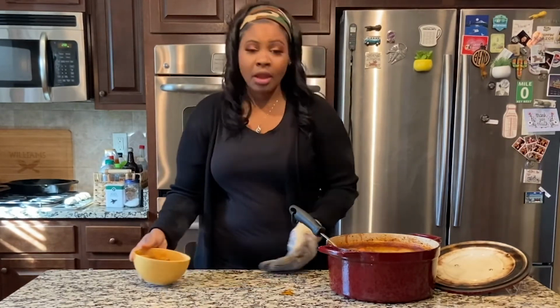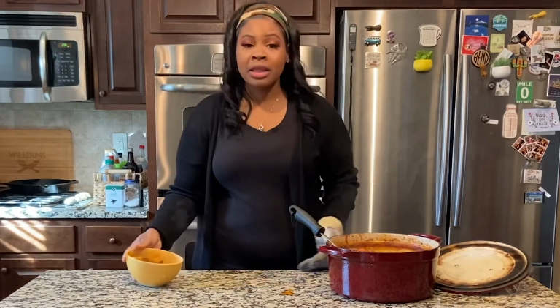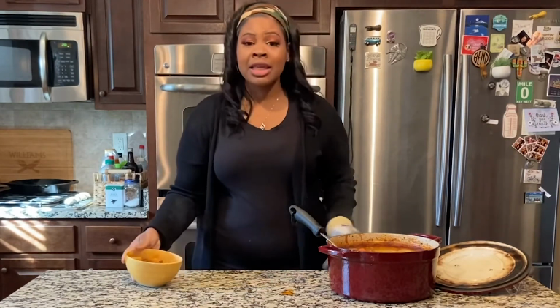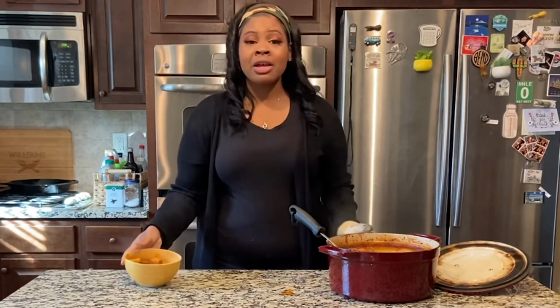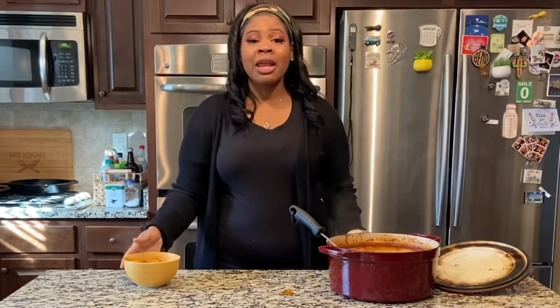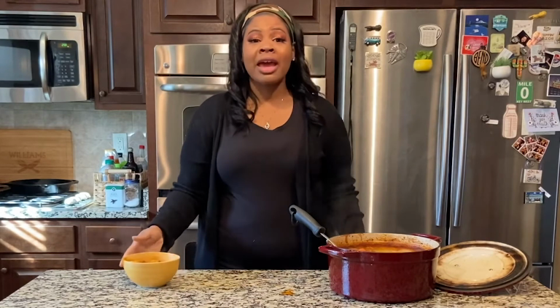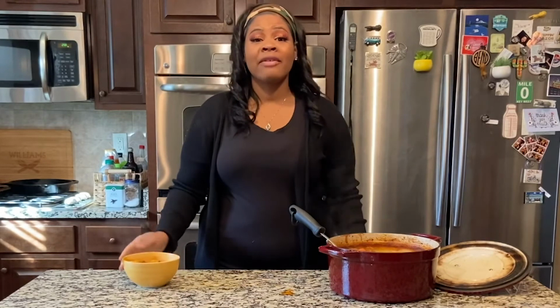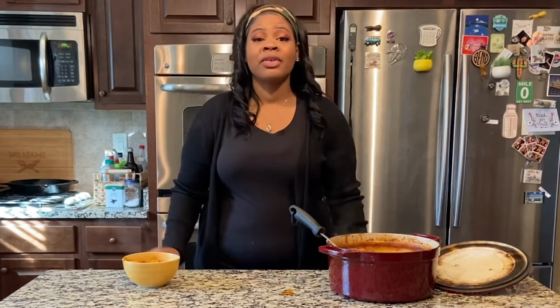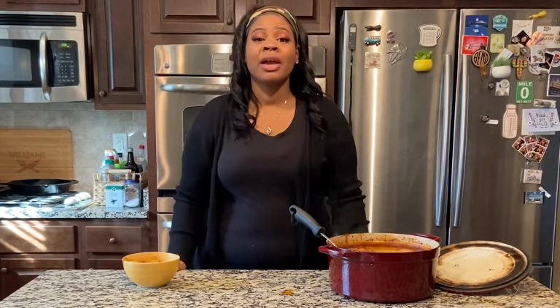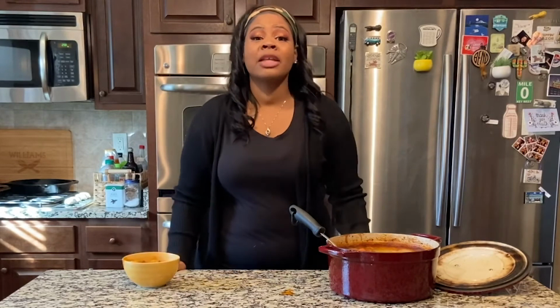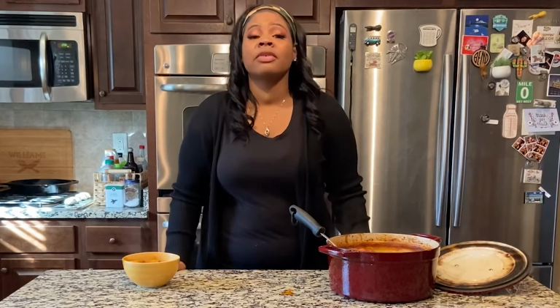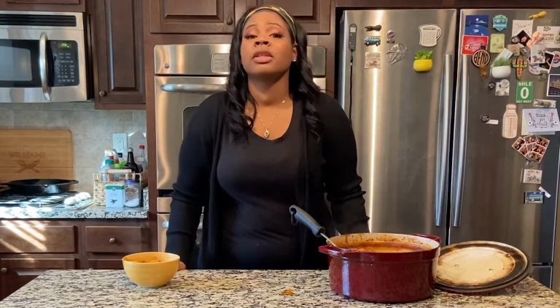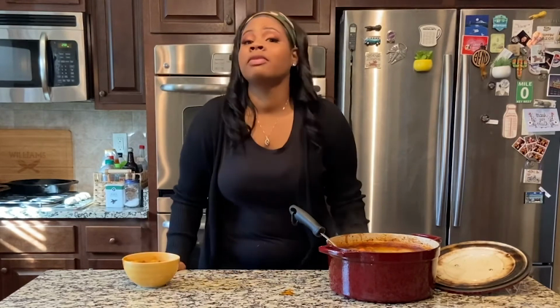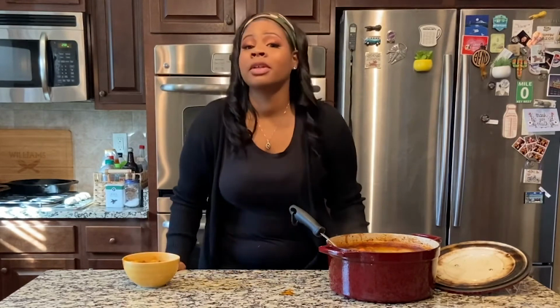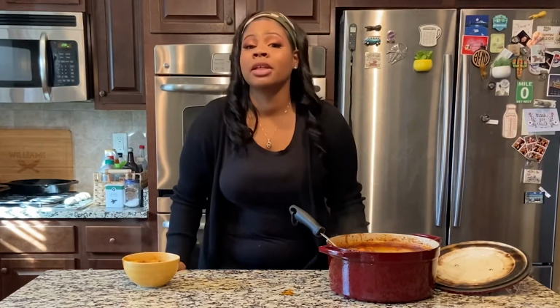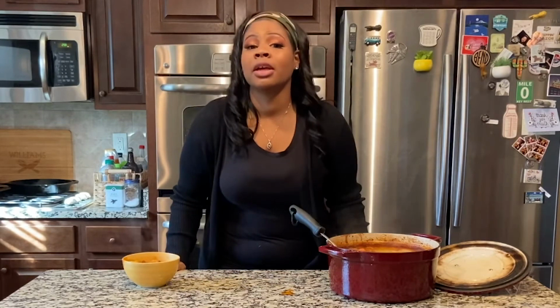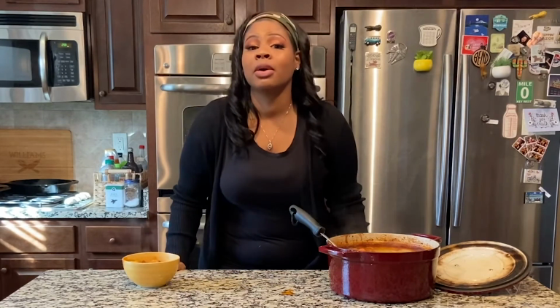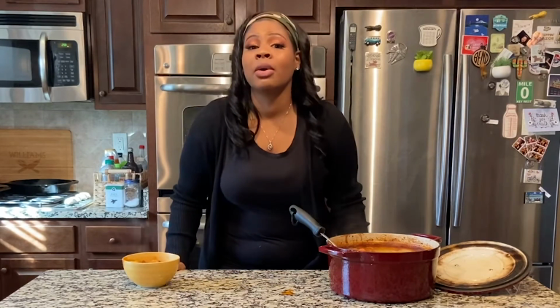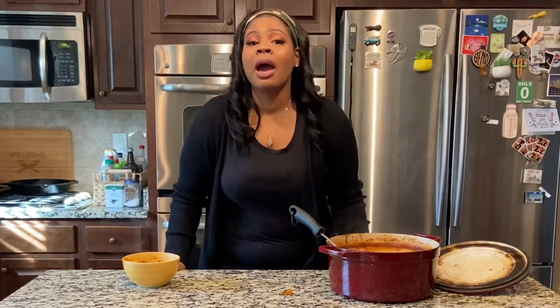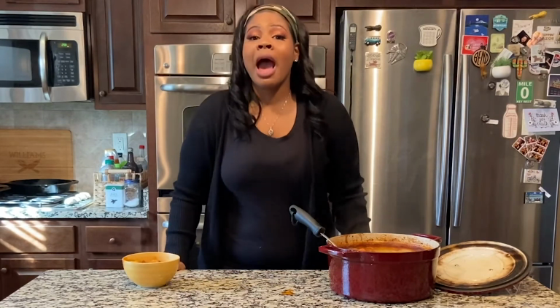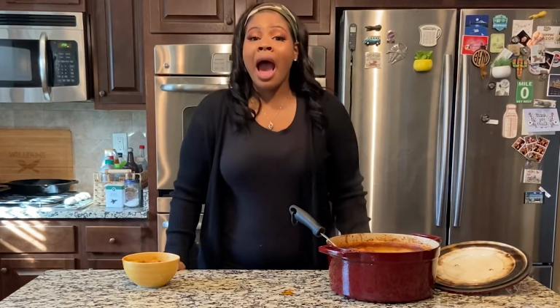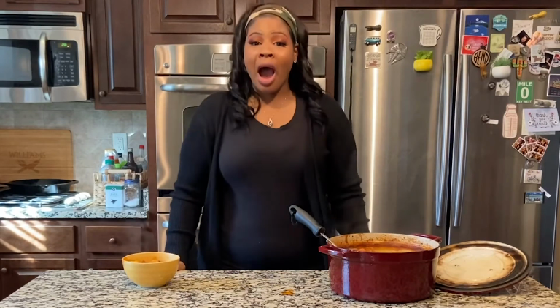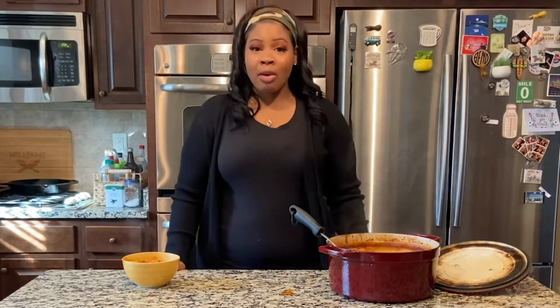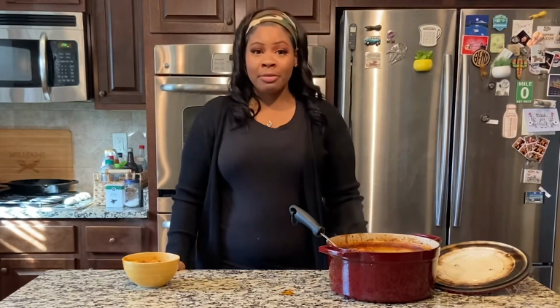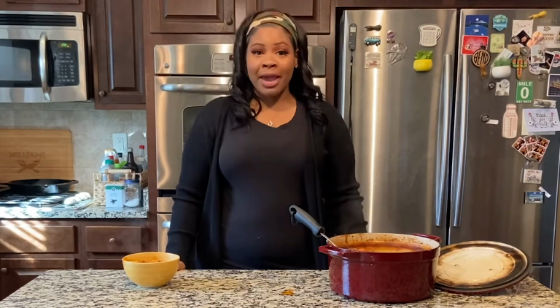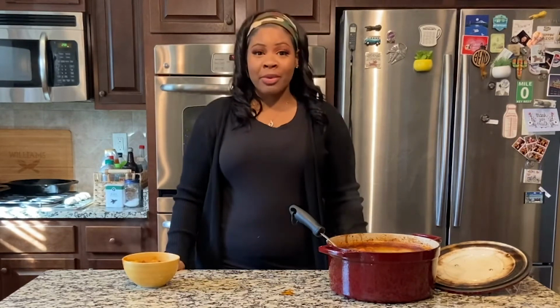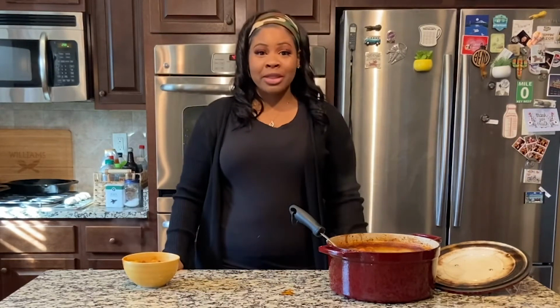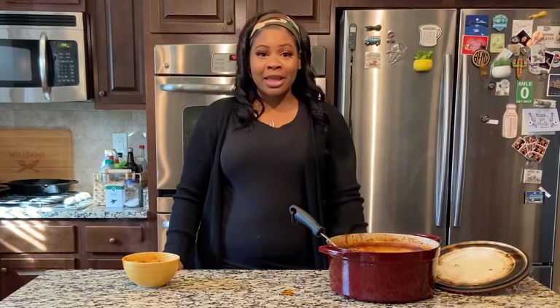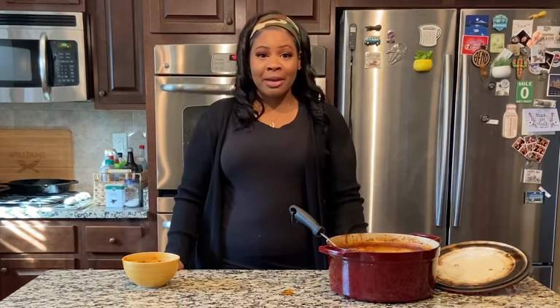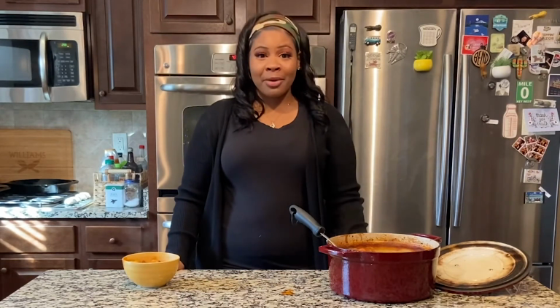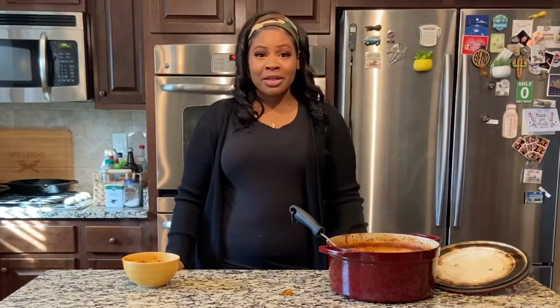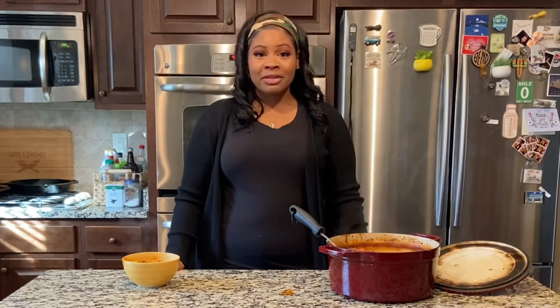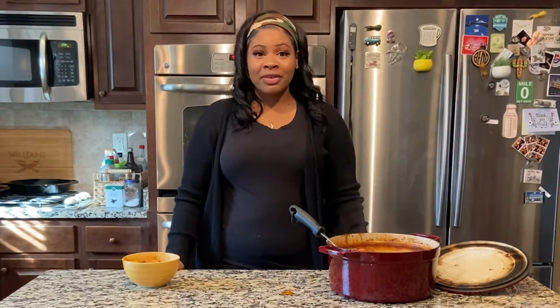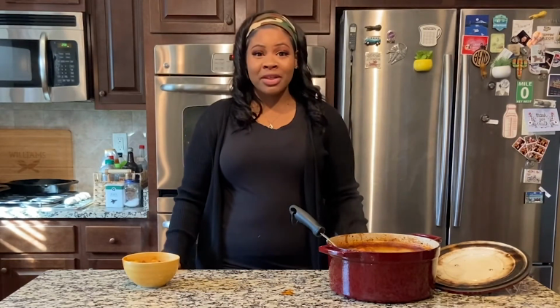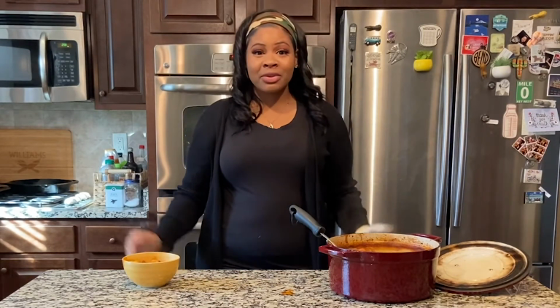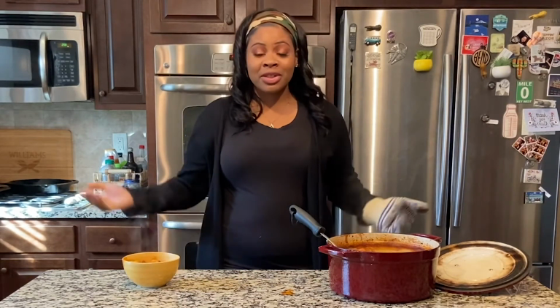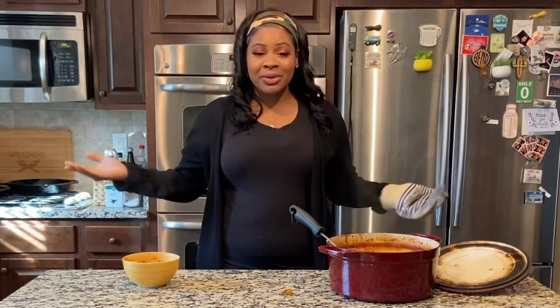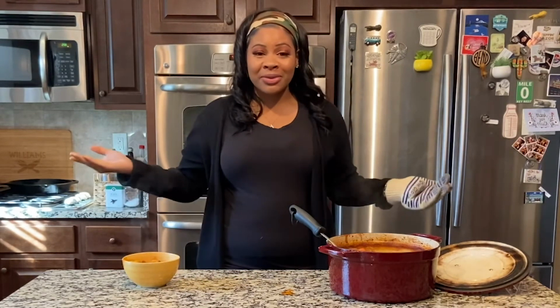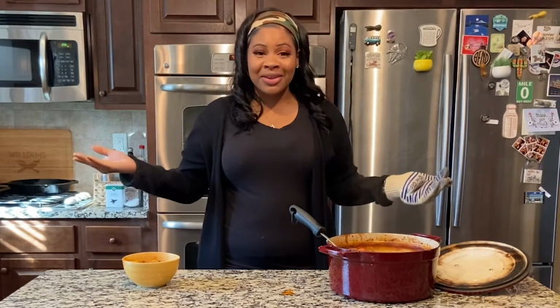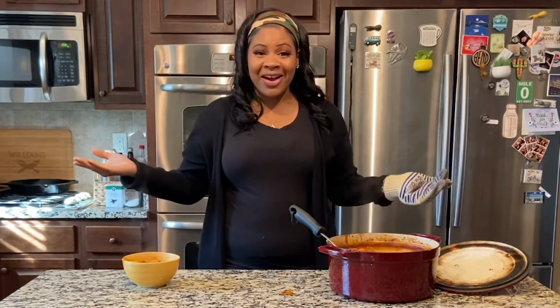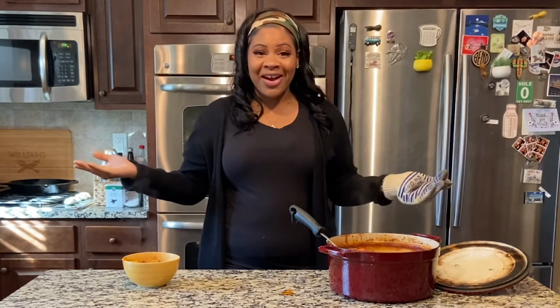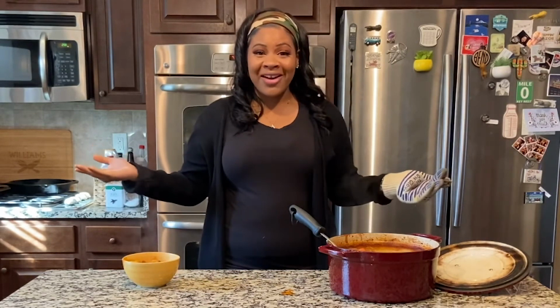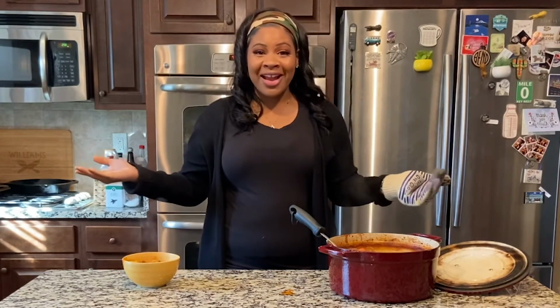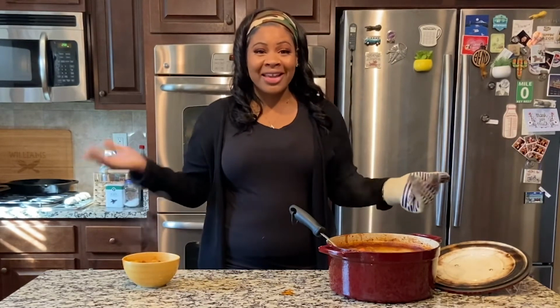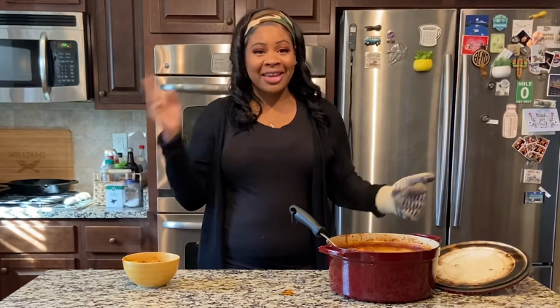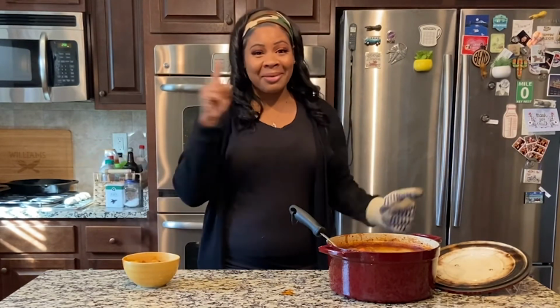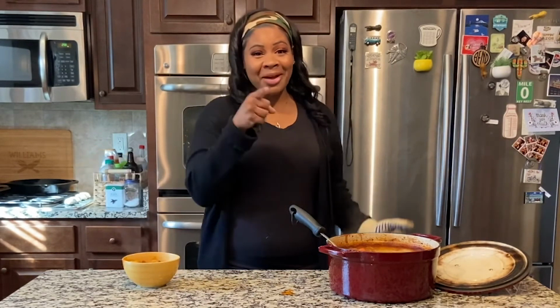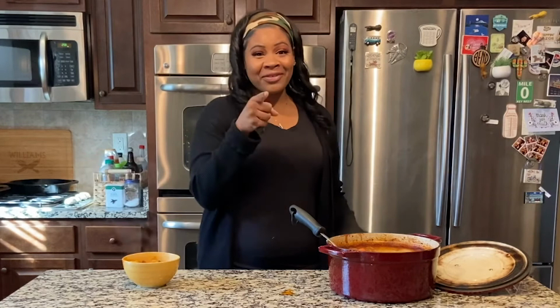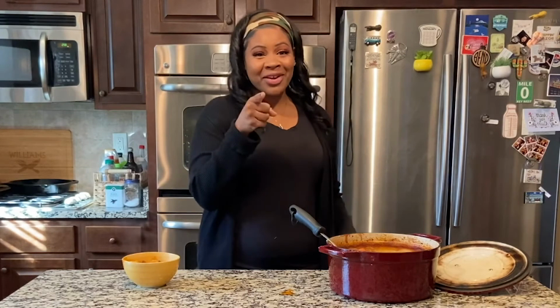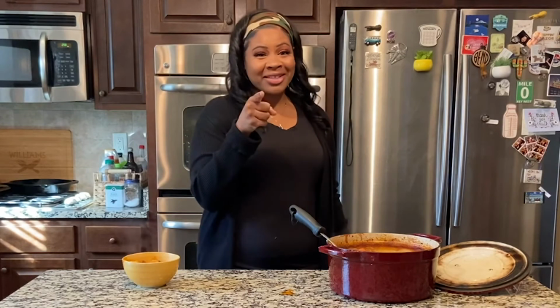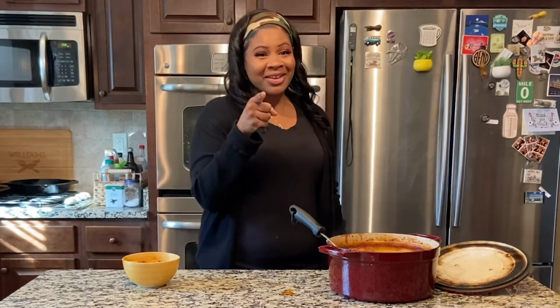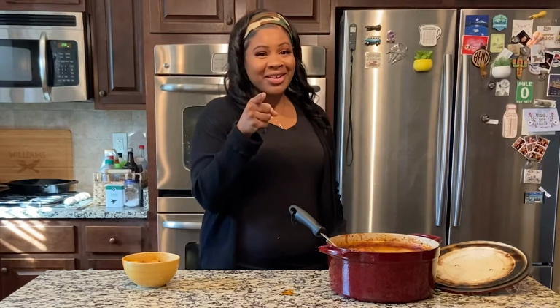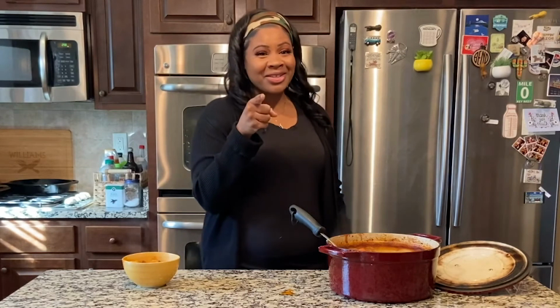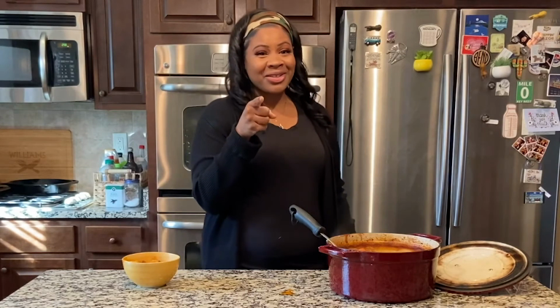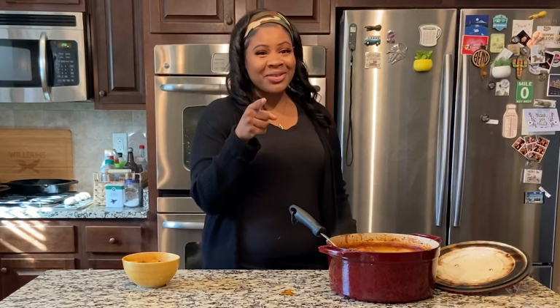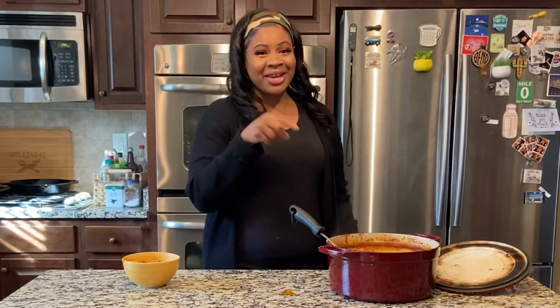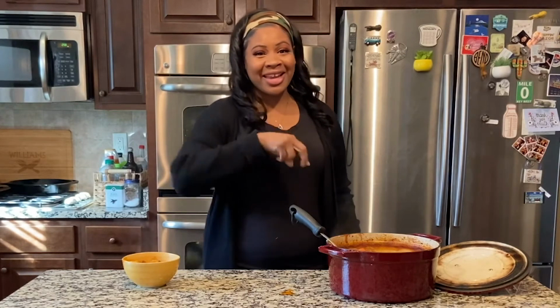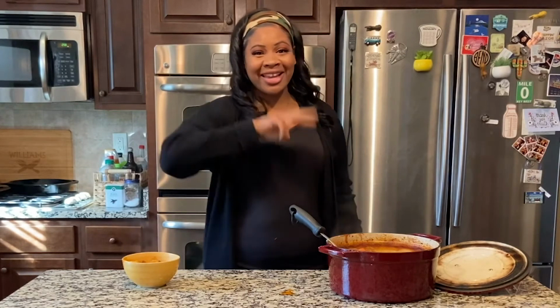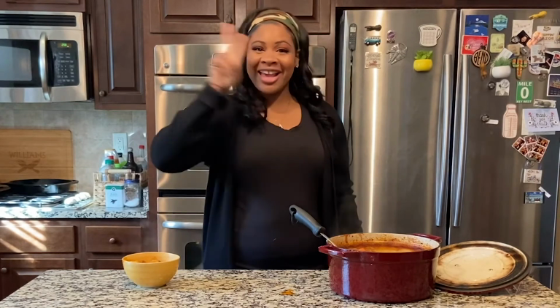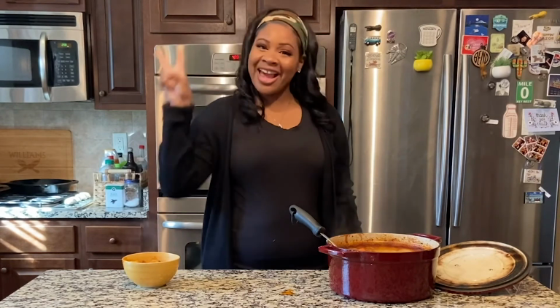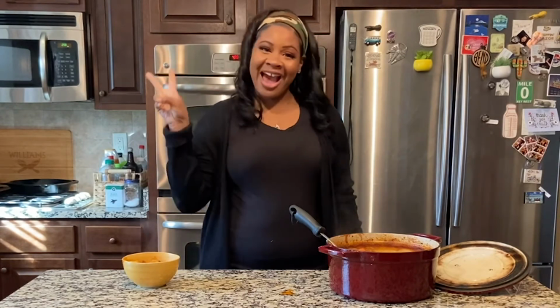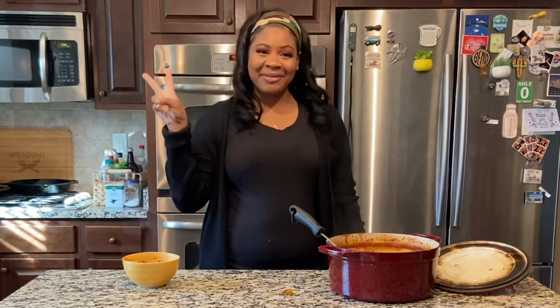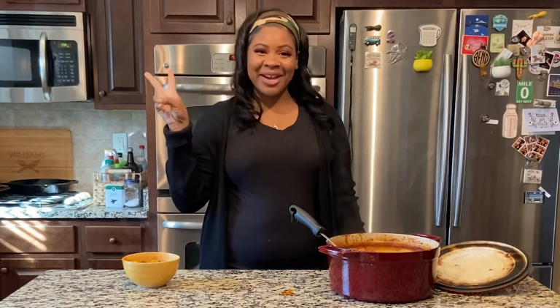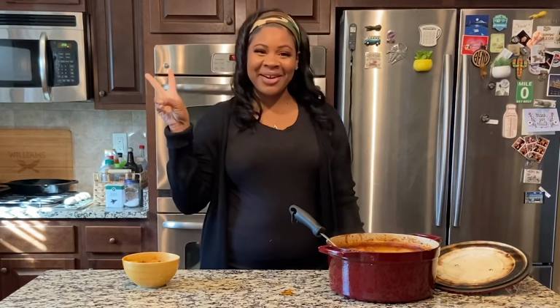That's all I have for you guys for this video. I'll be back with the second part of this video soon. Keep God first in all that you do — and I'm out!